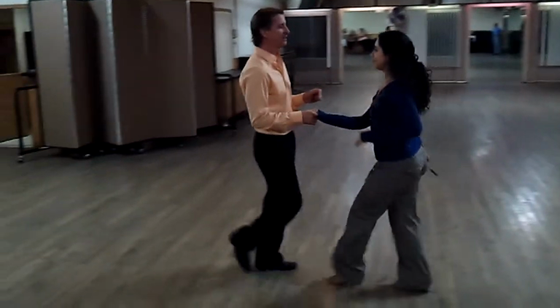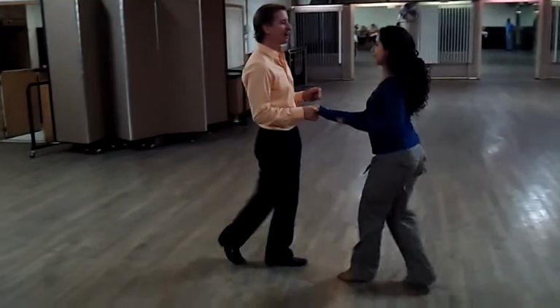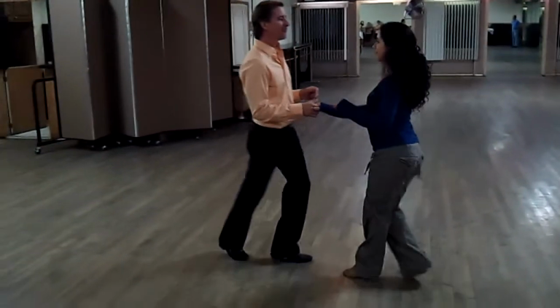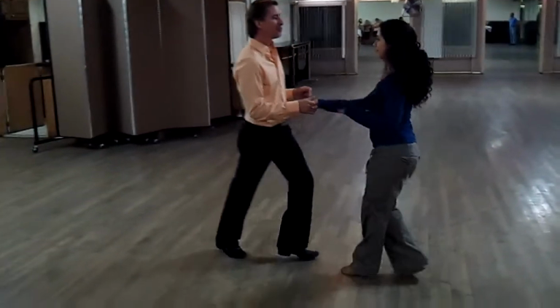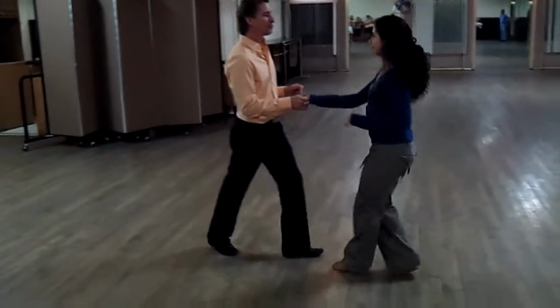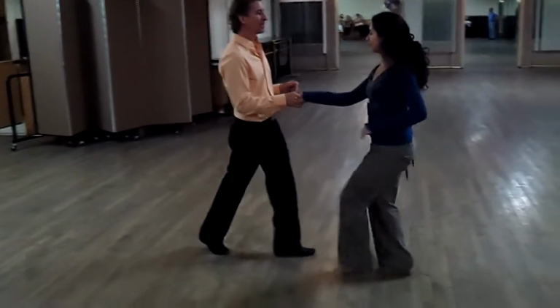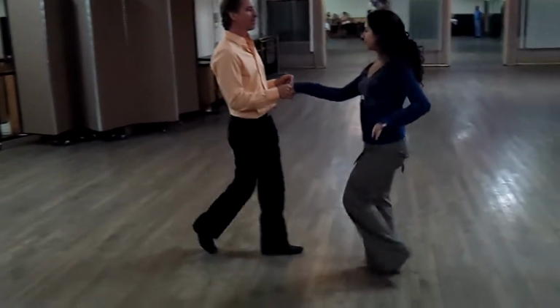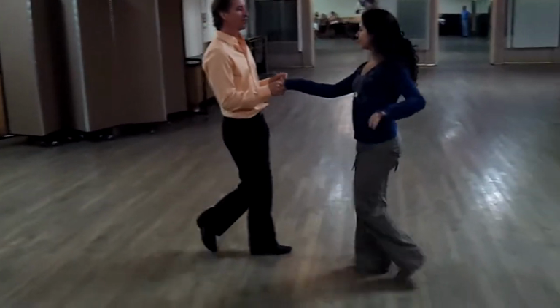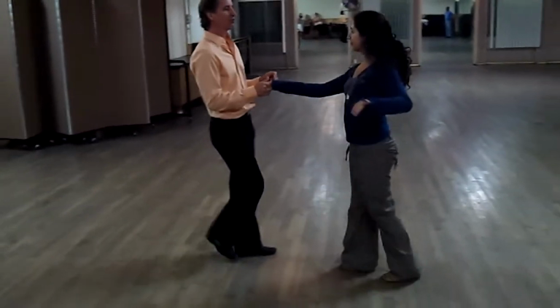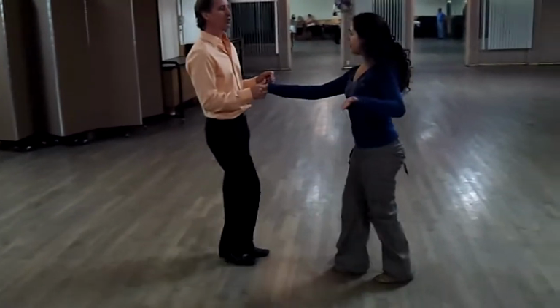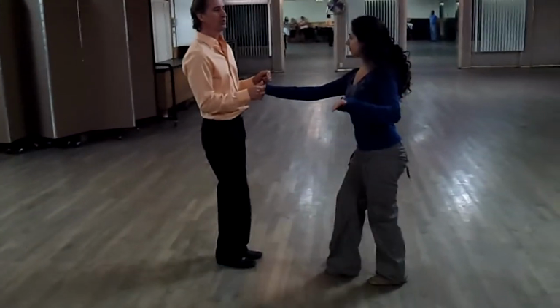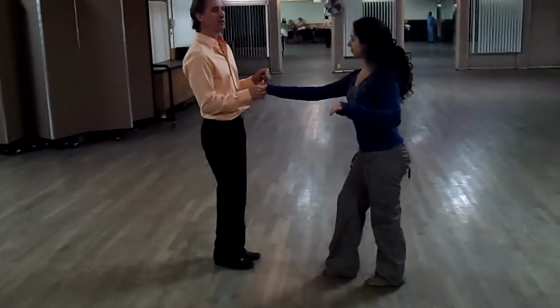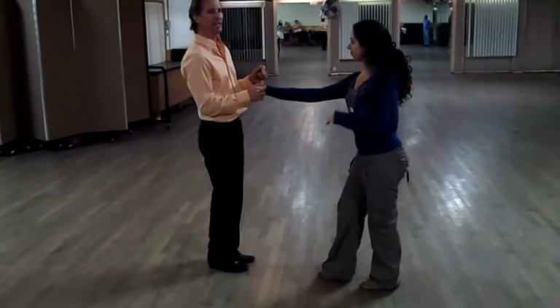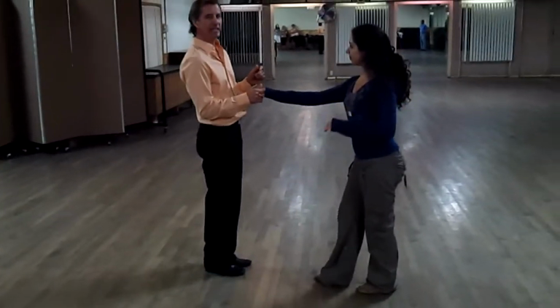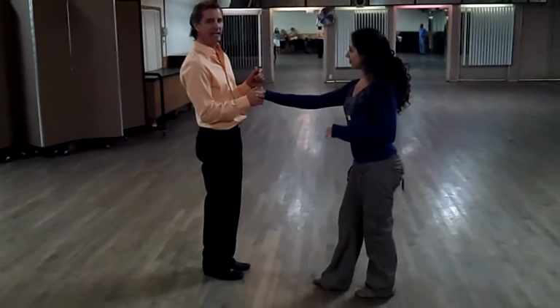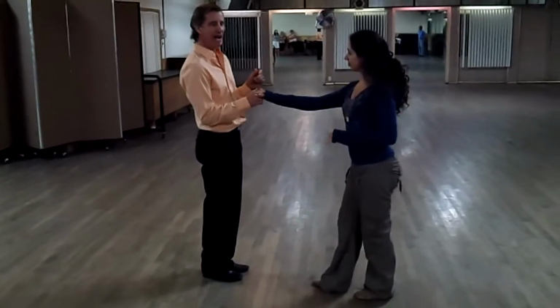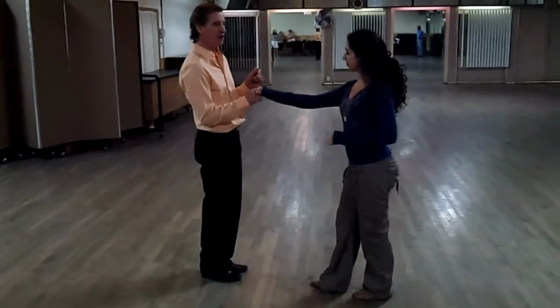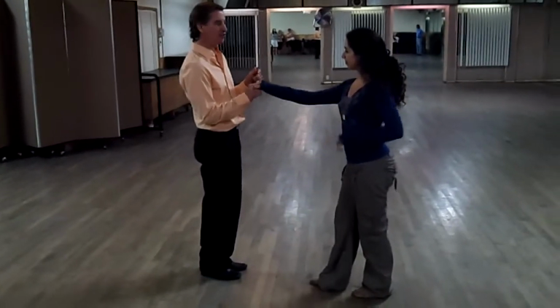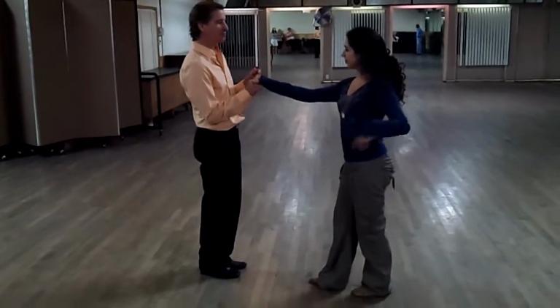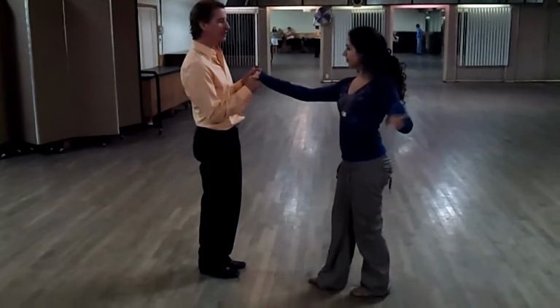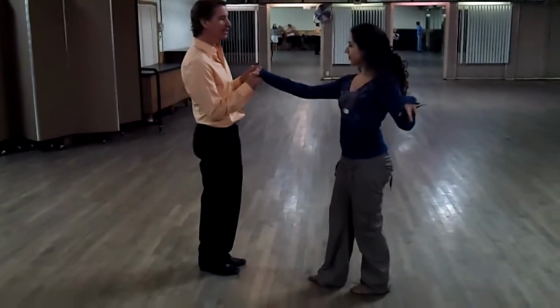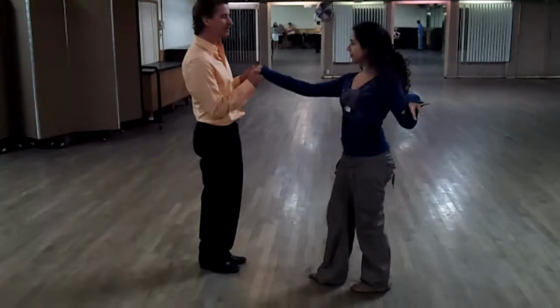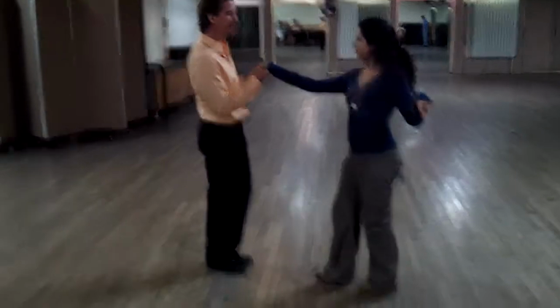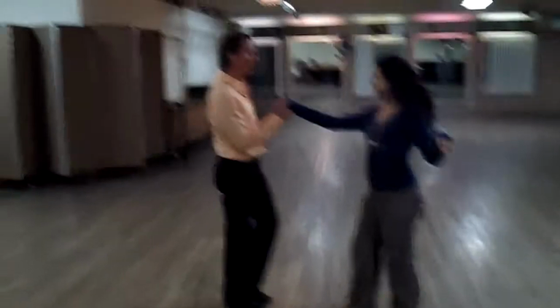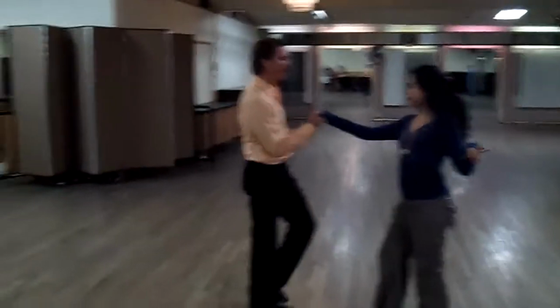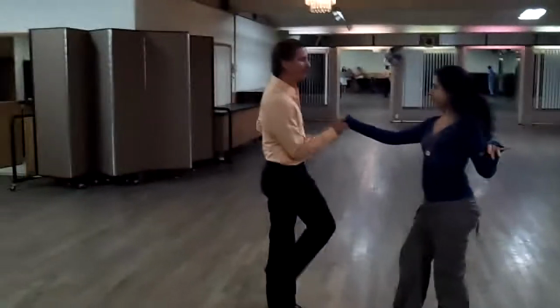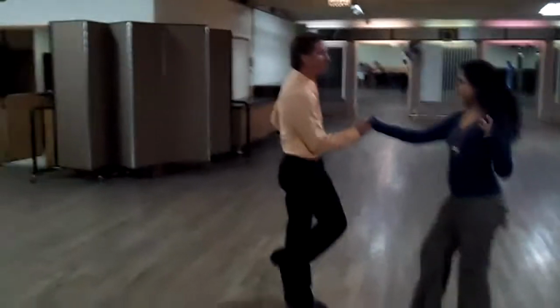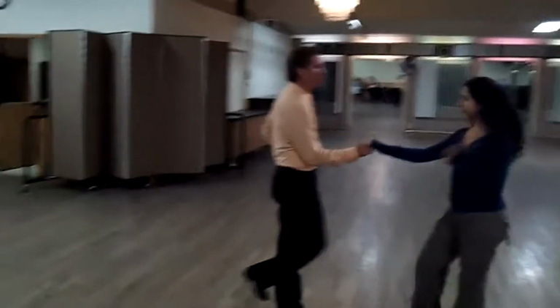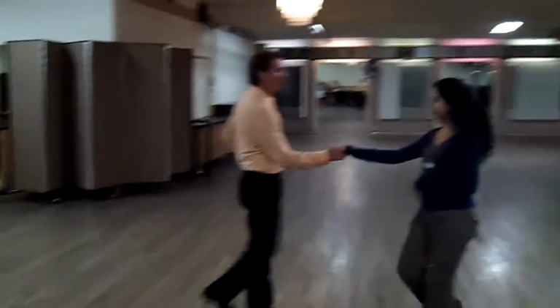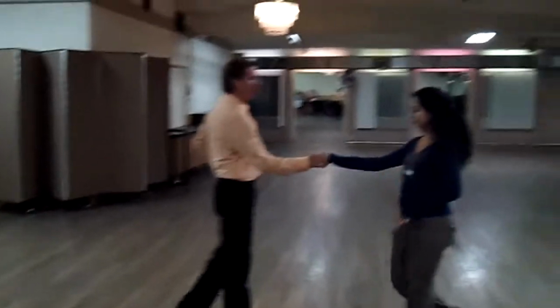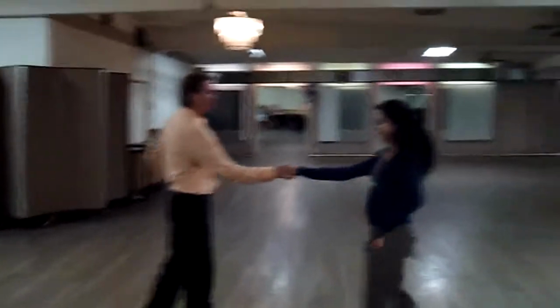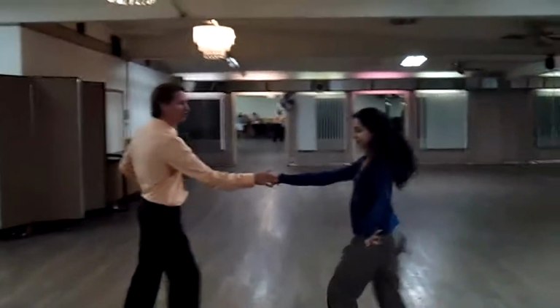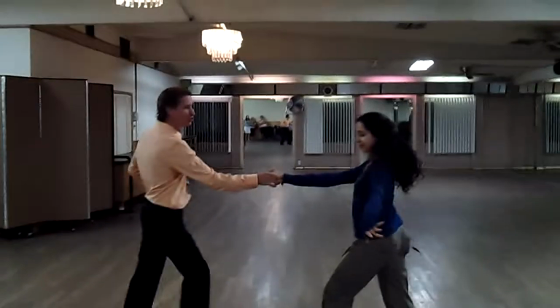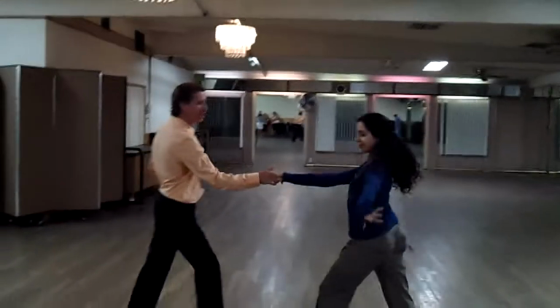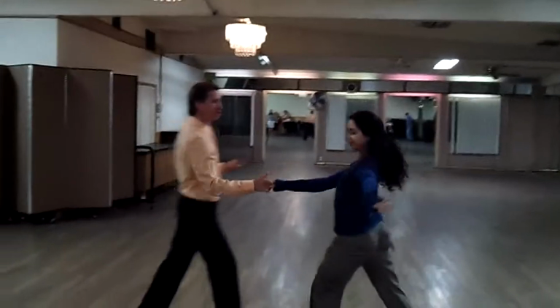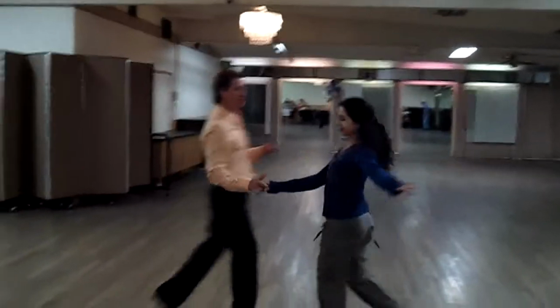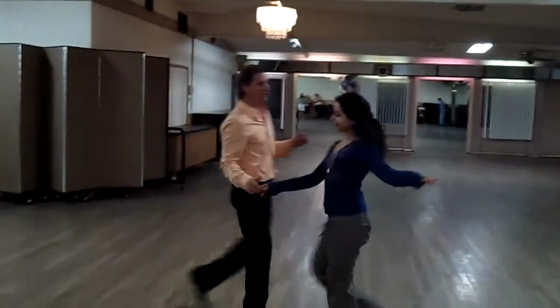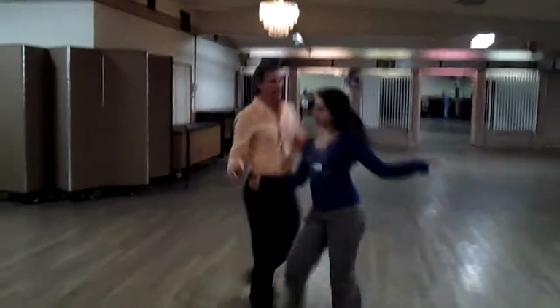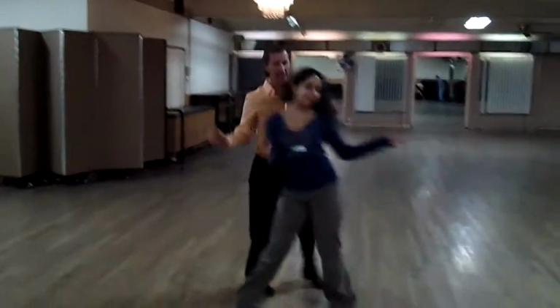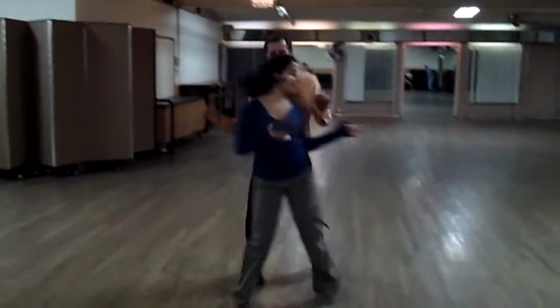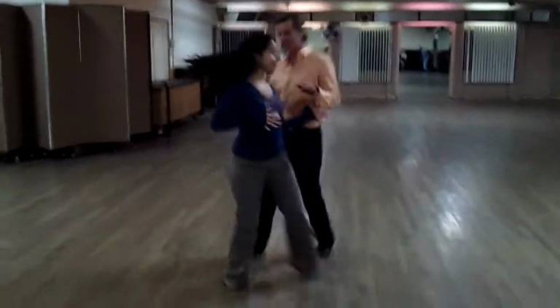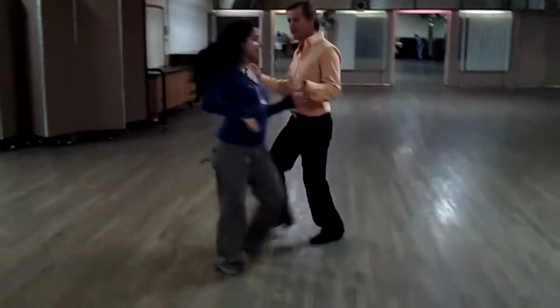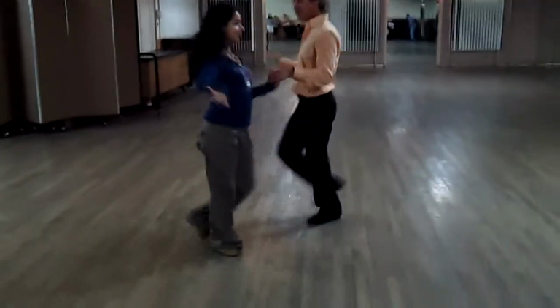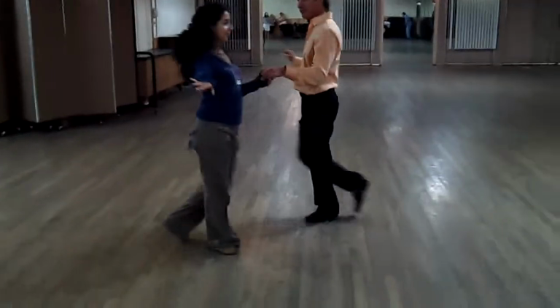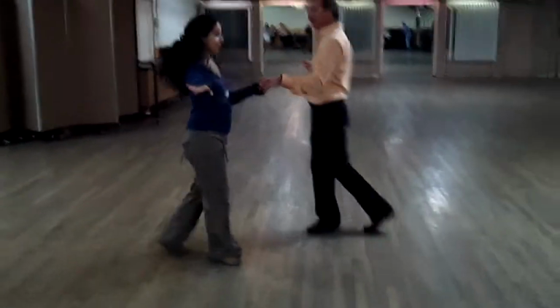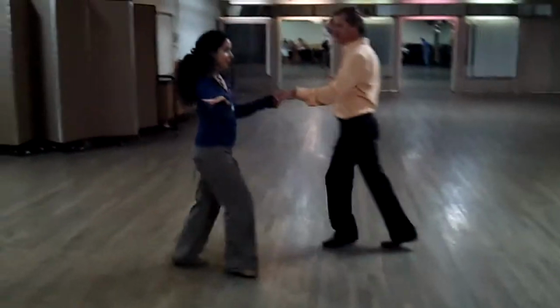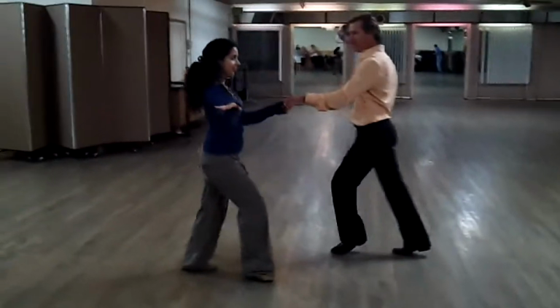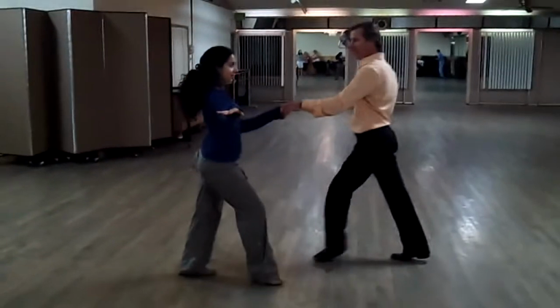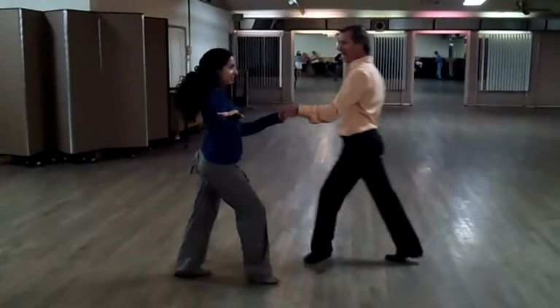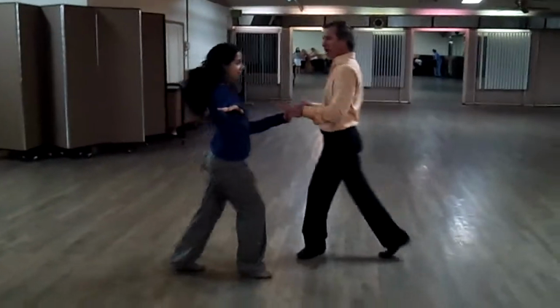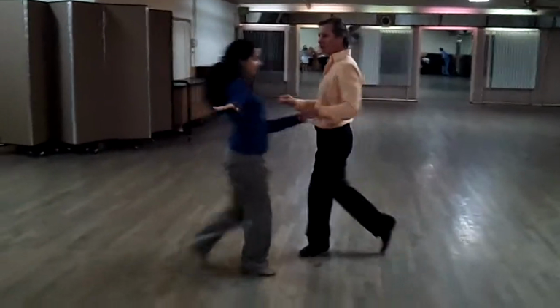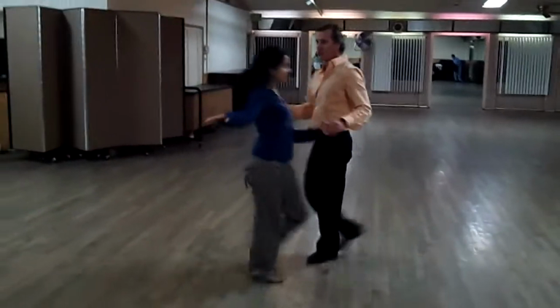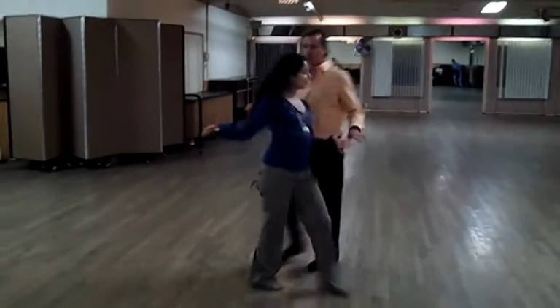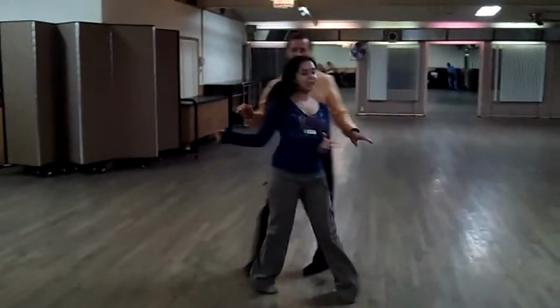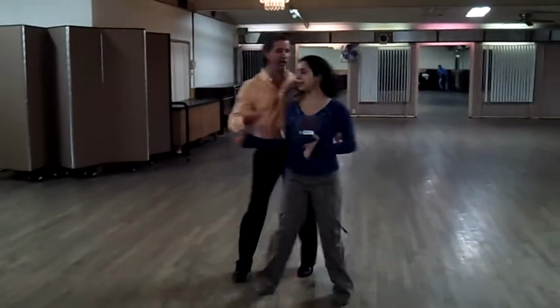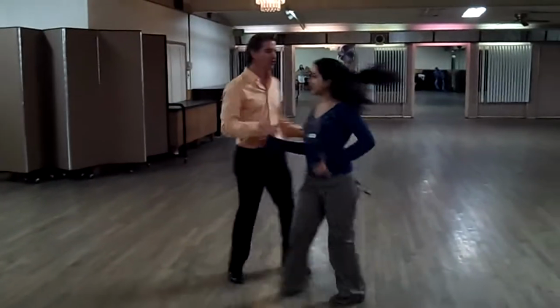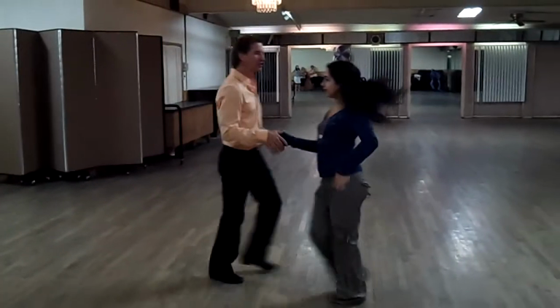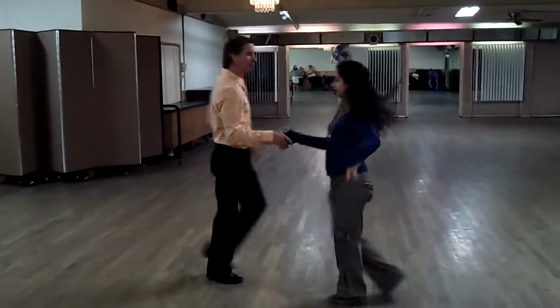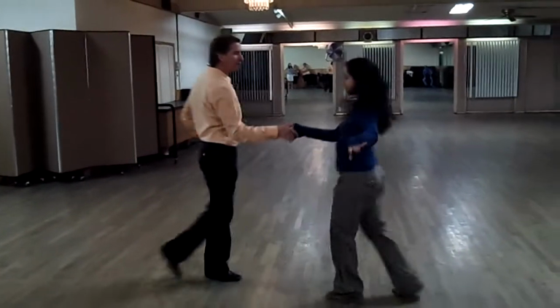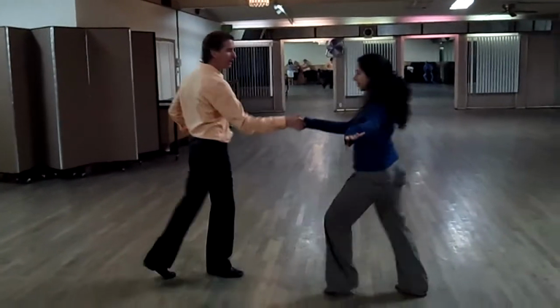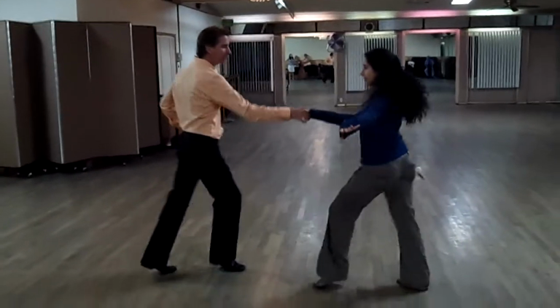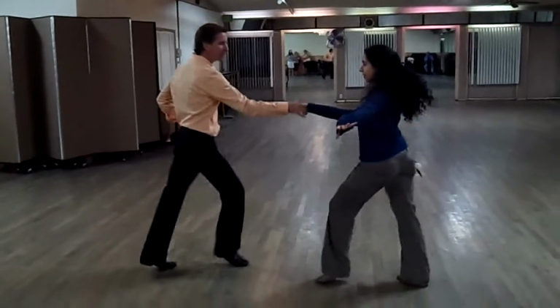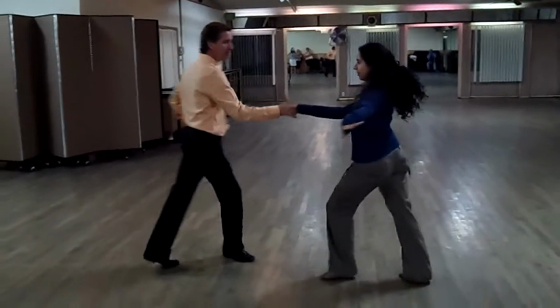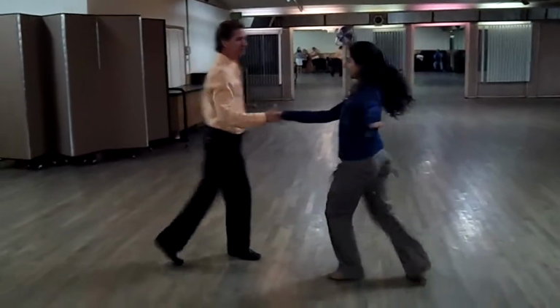Now from here, we're doing the in and outs, but this time we're changing hands and we're changing places.